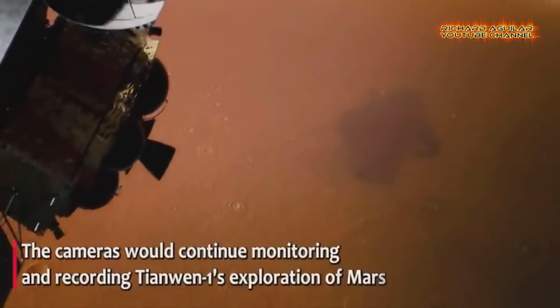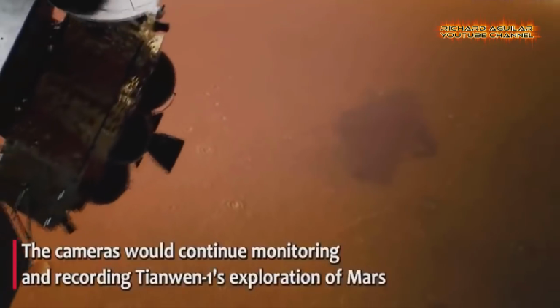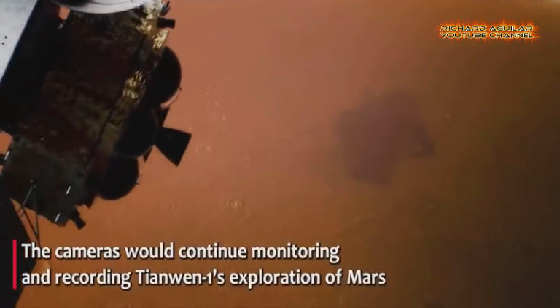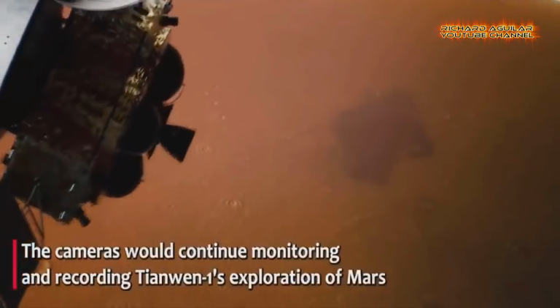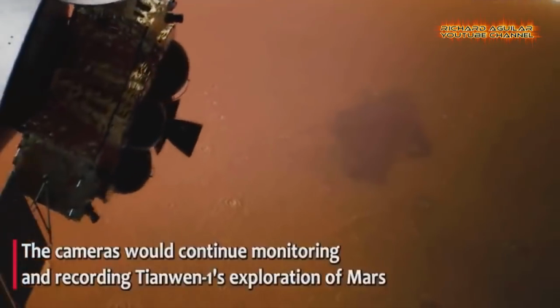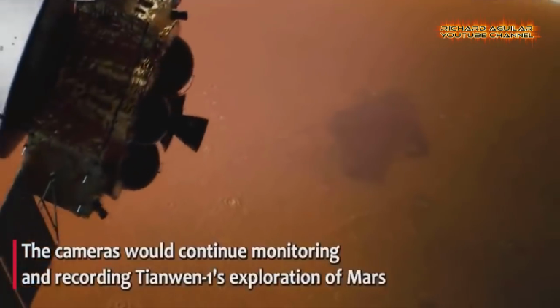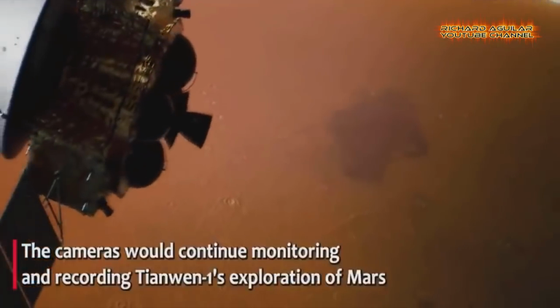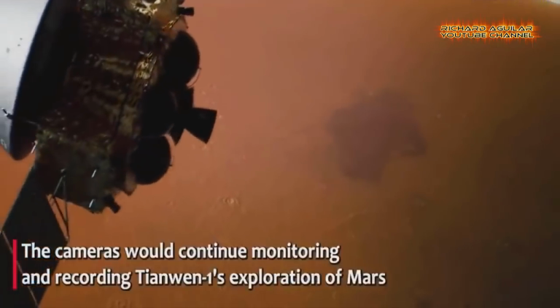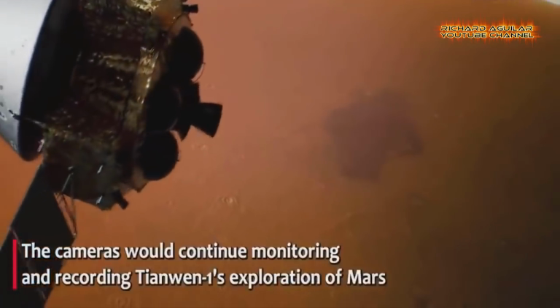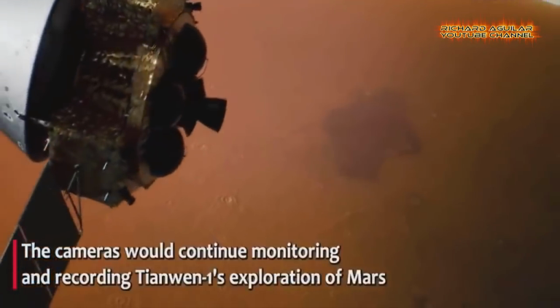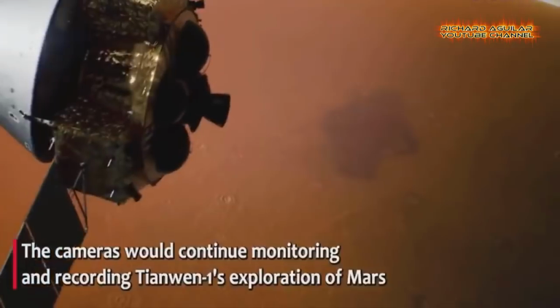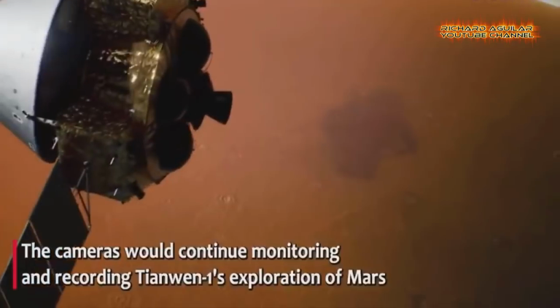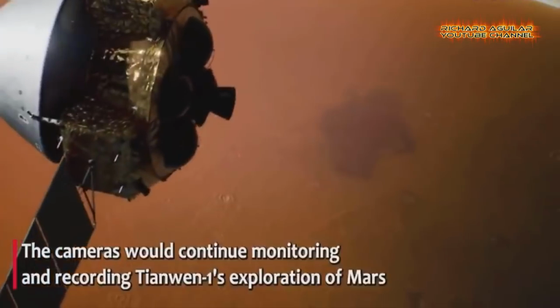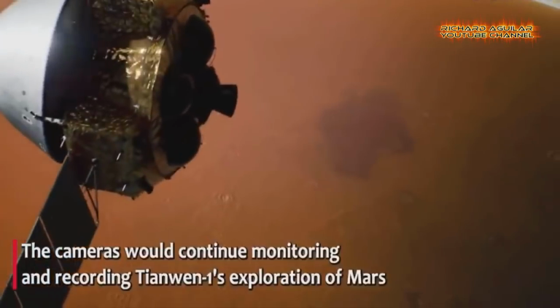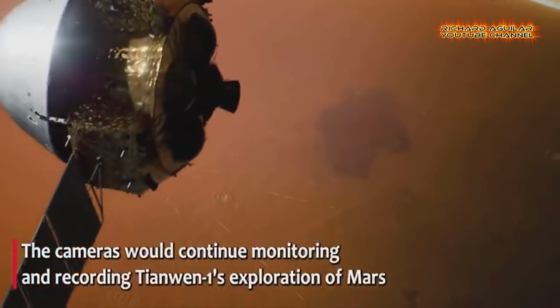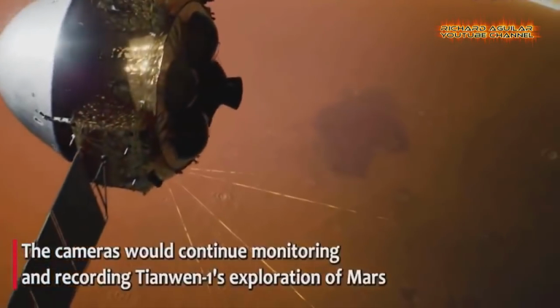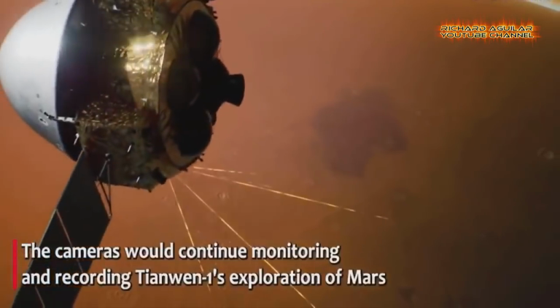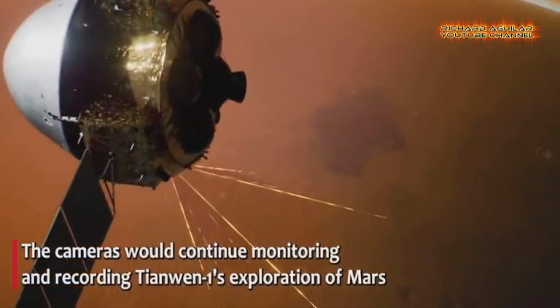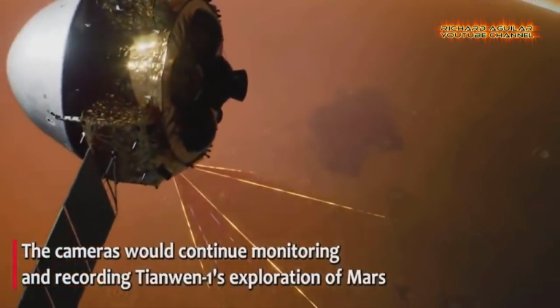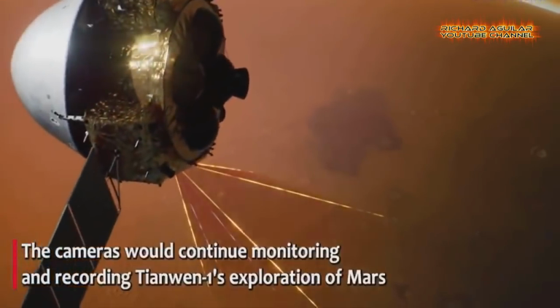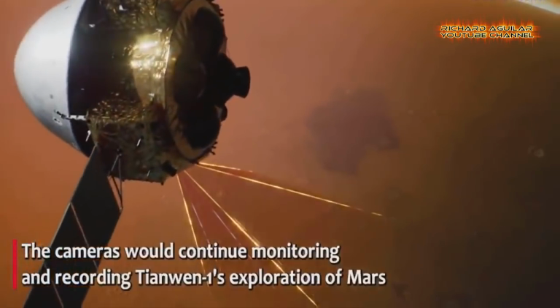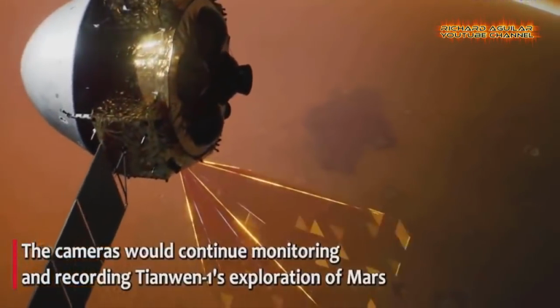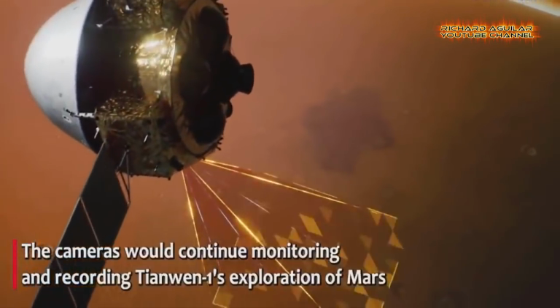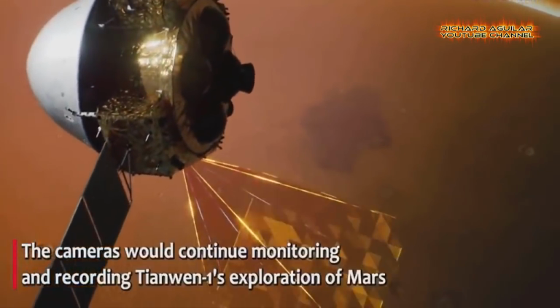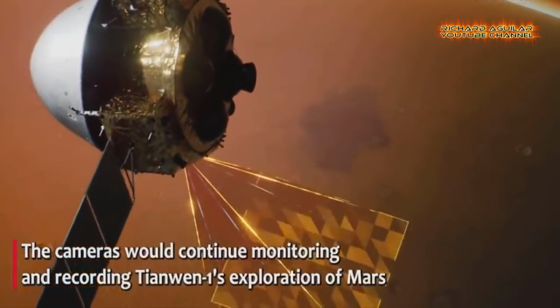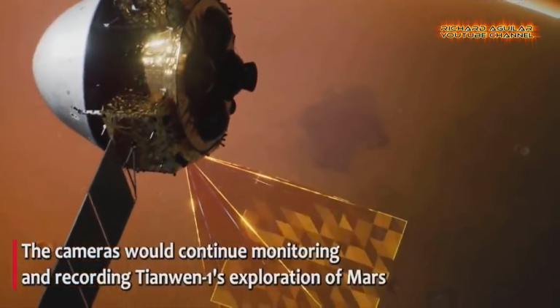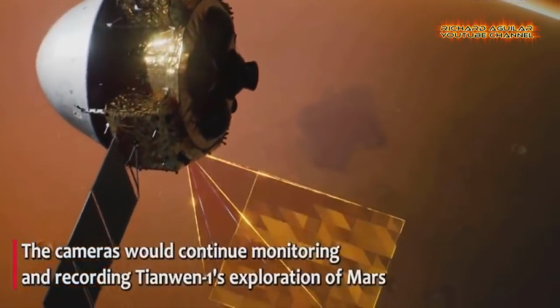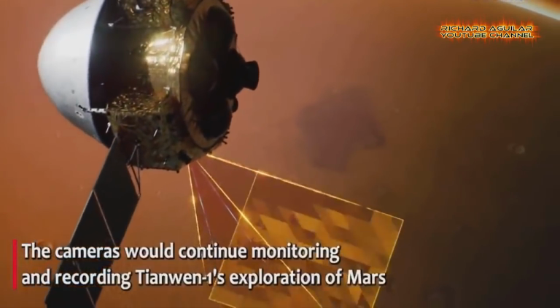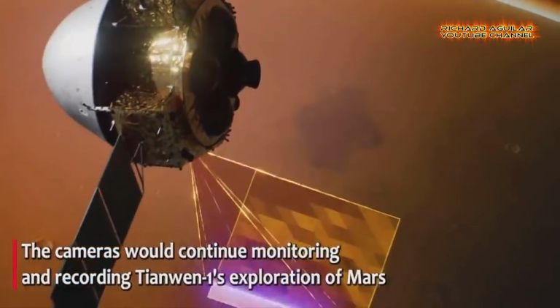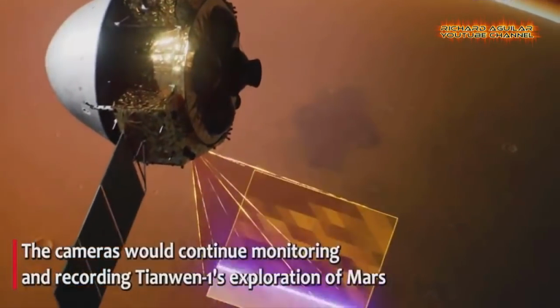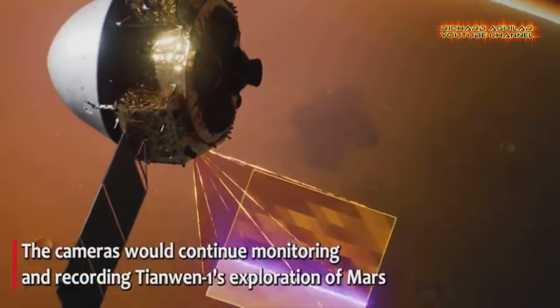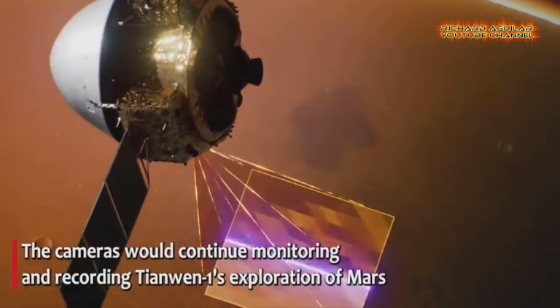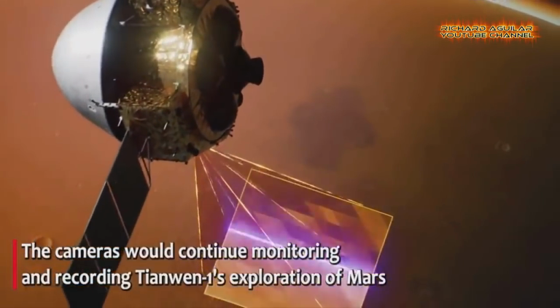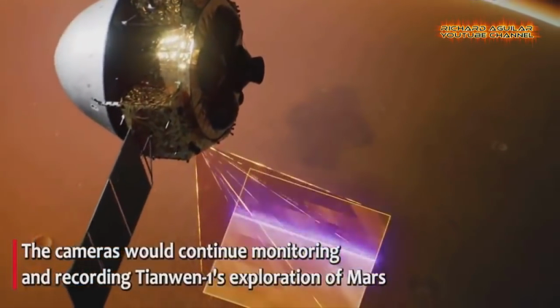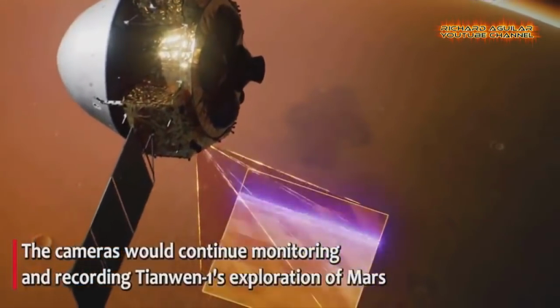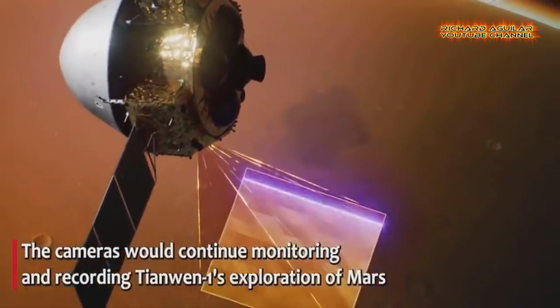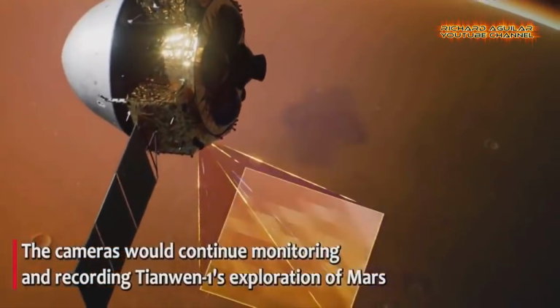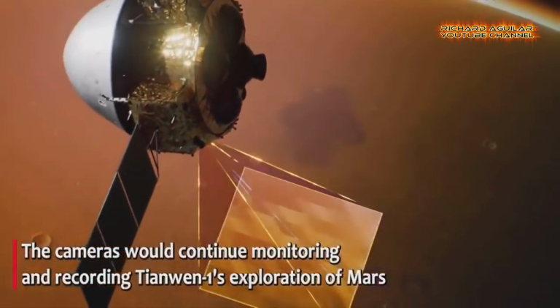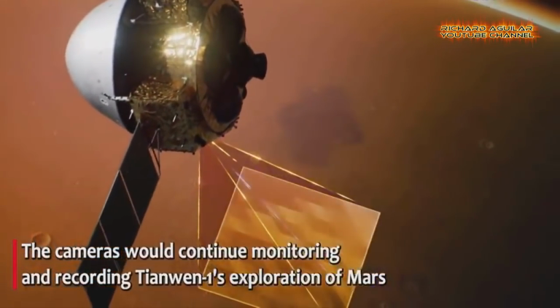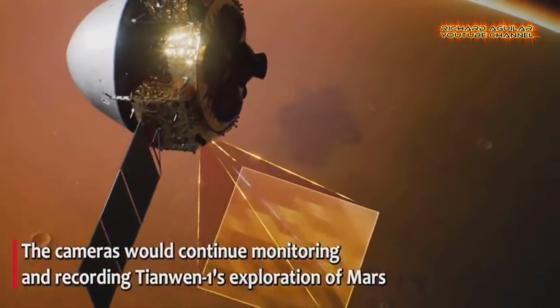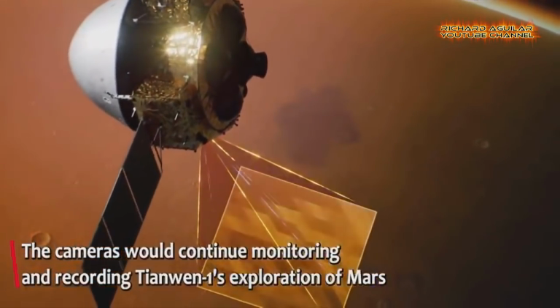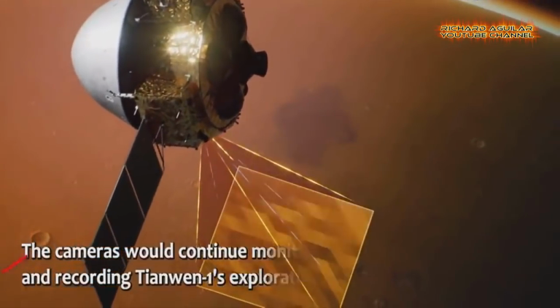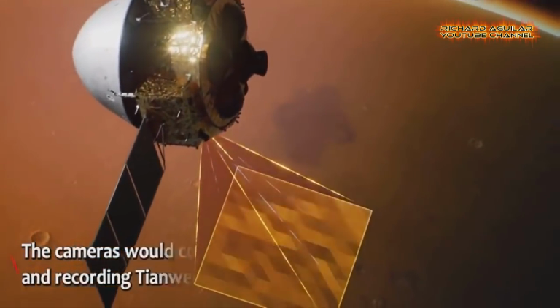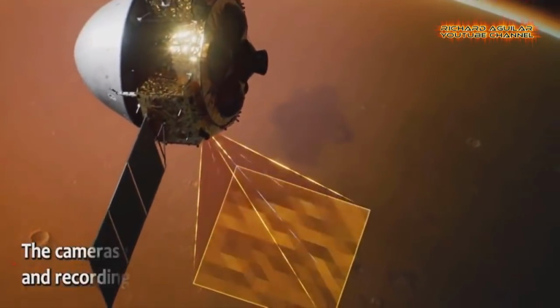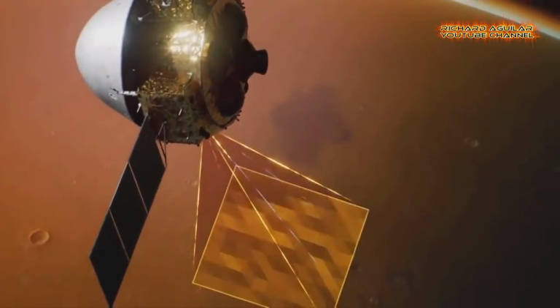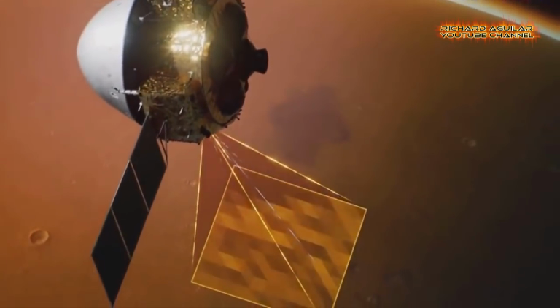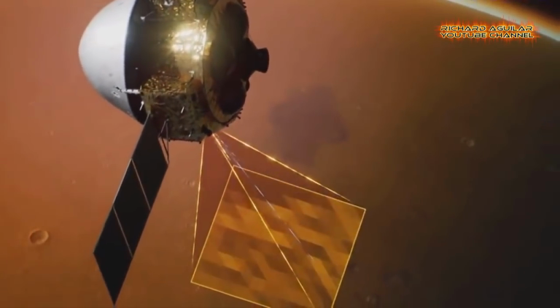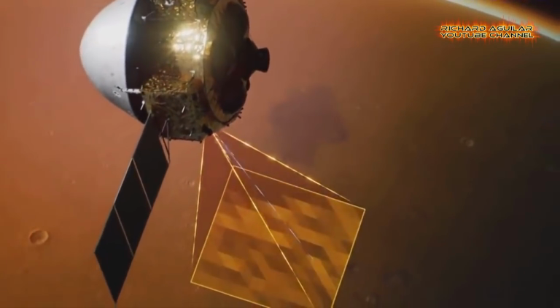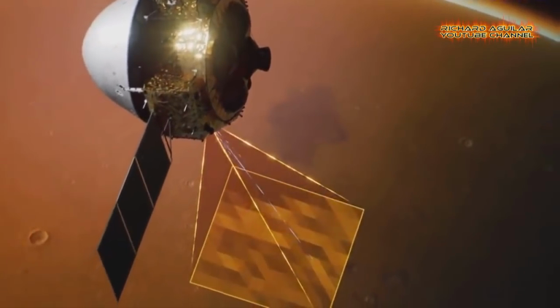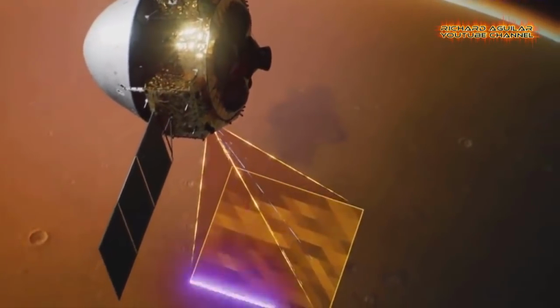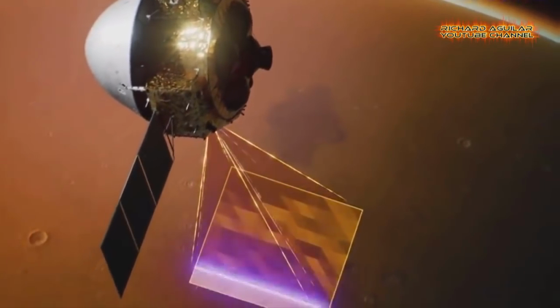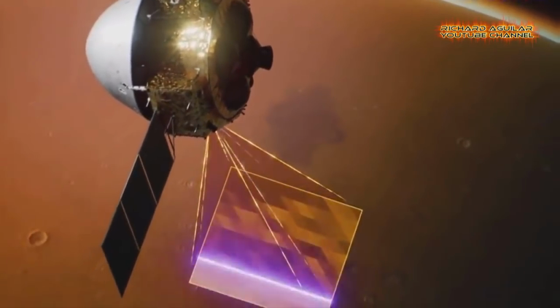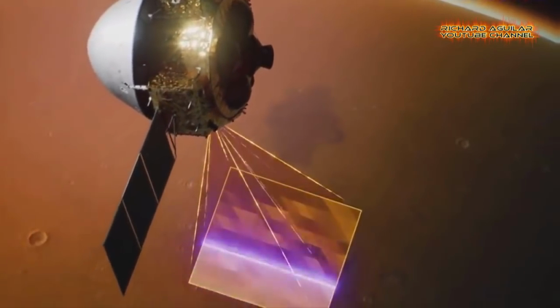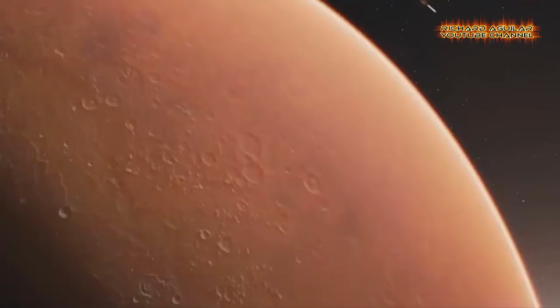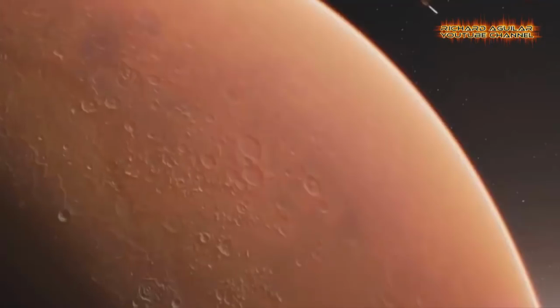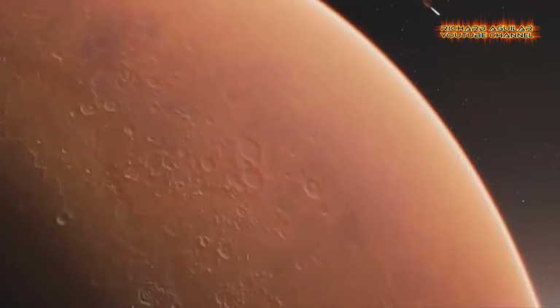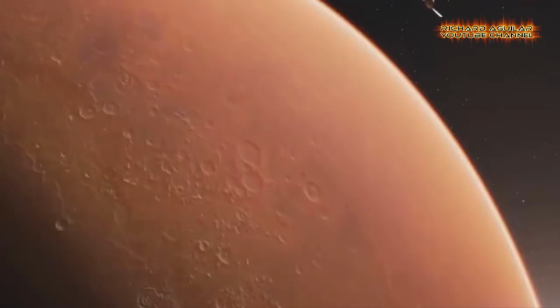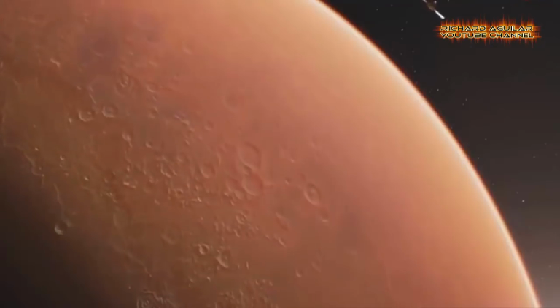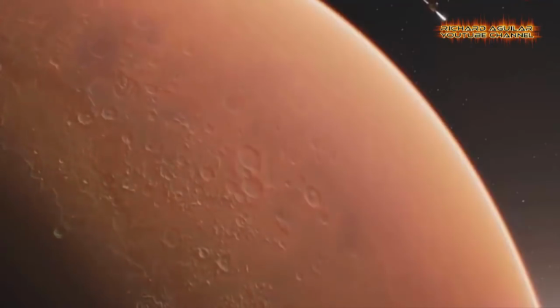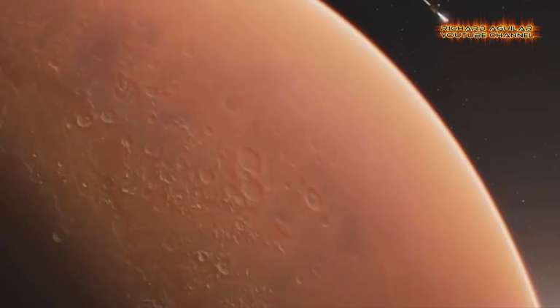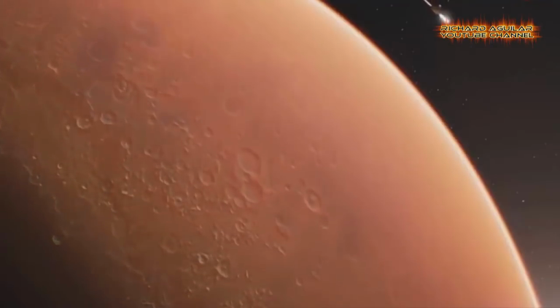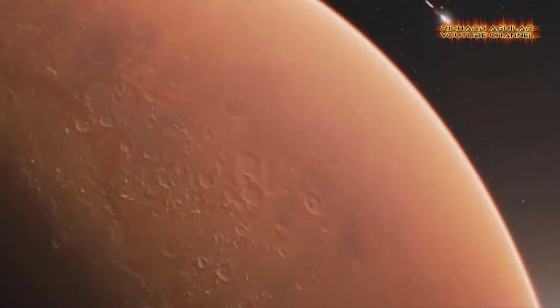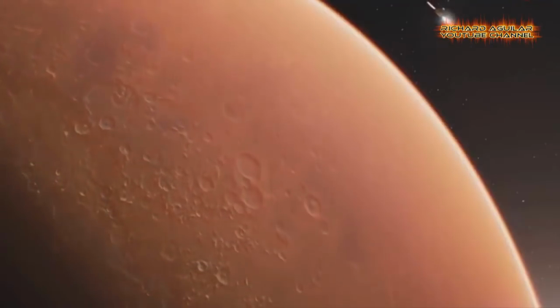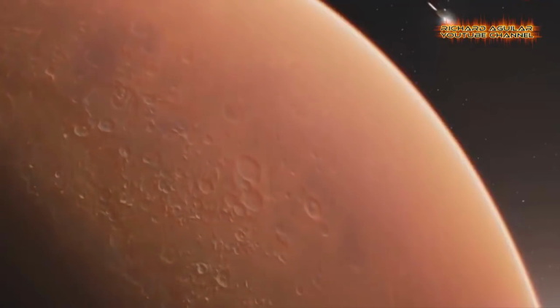The solar wing, directional antenna, Martian atmosphere, and surface morphology are all visible on the video.